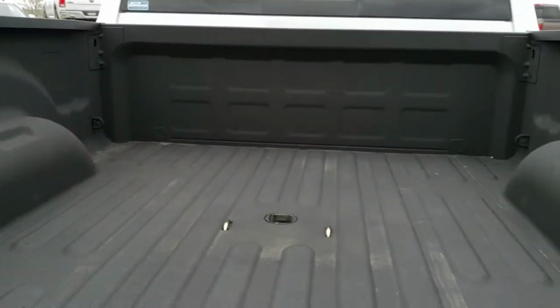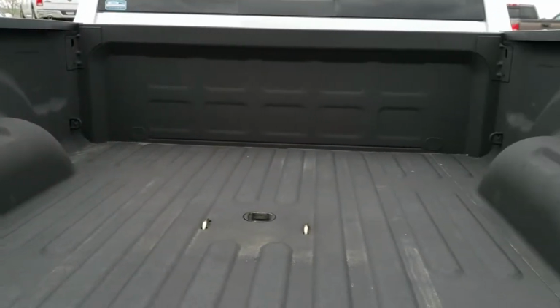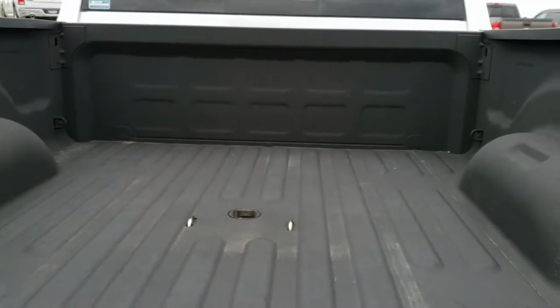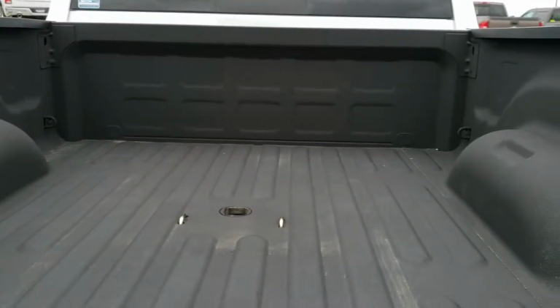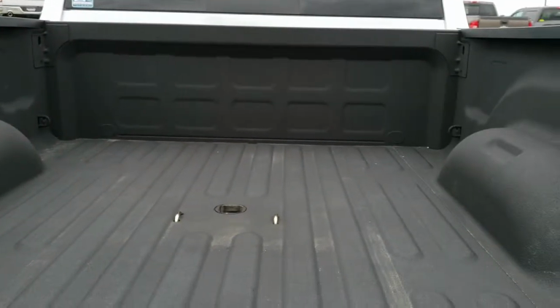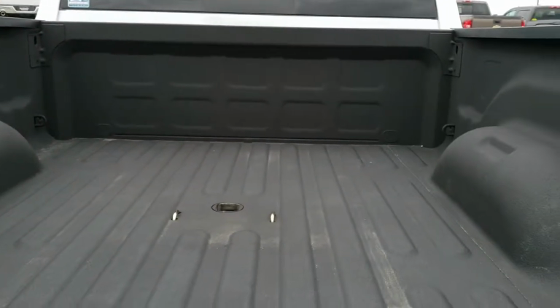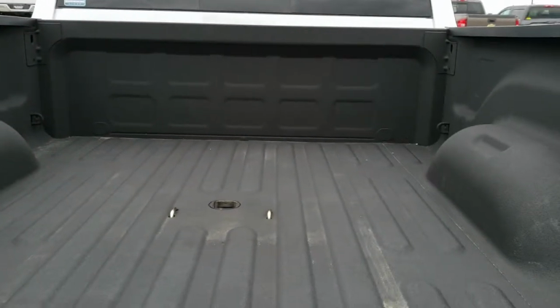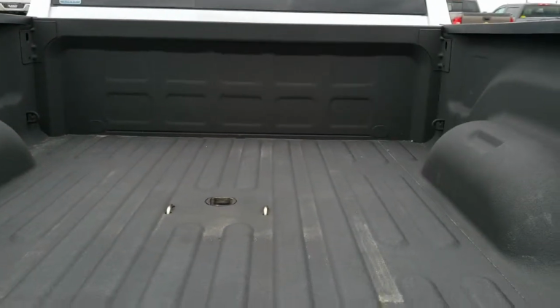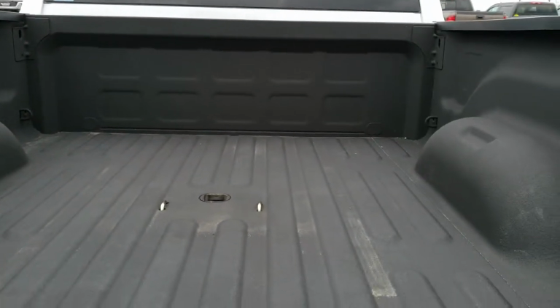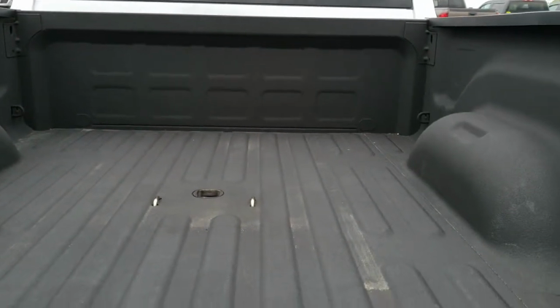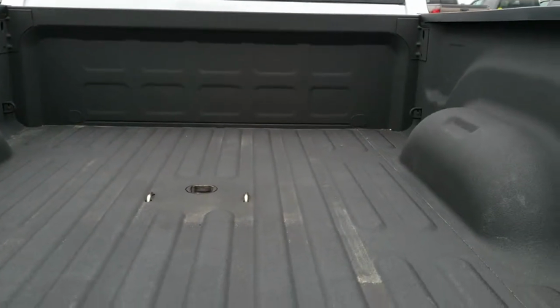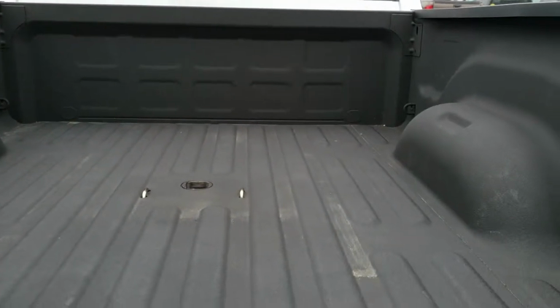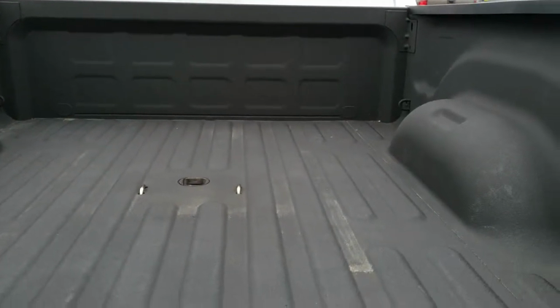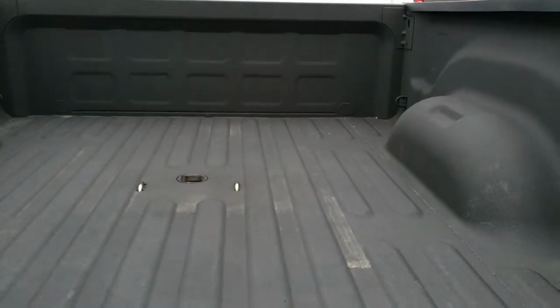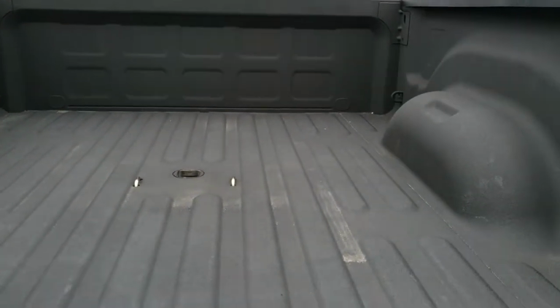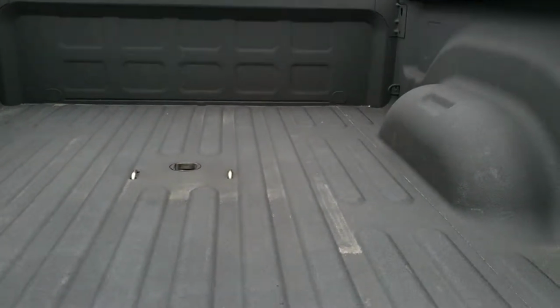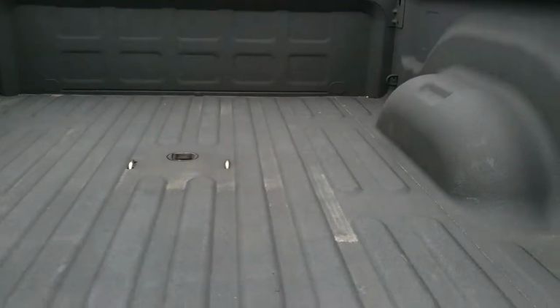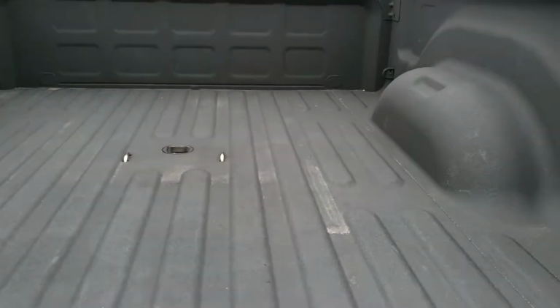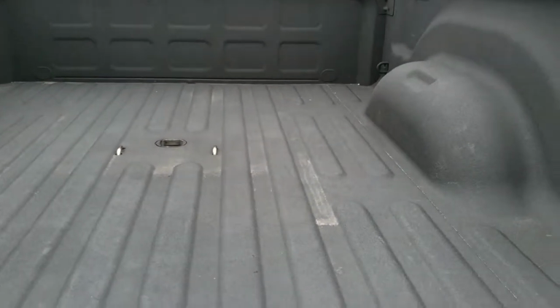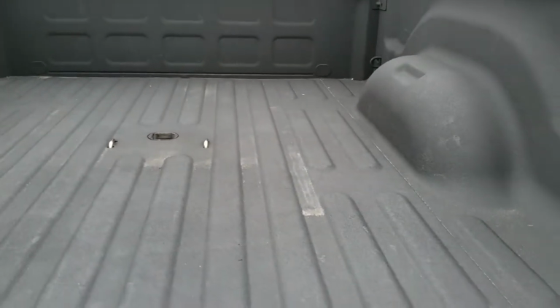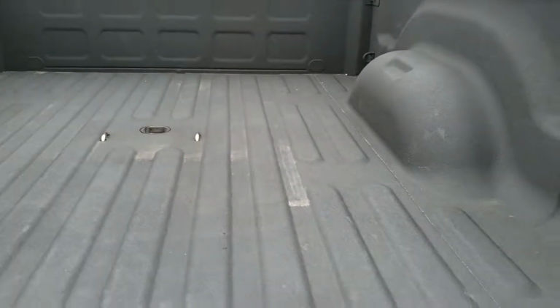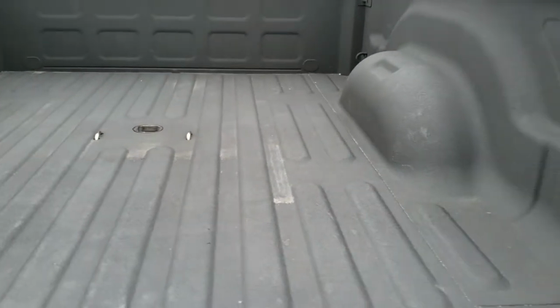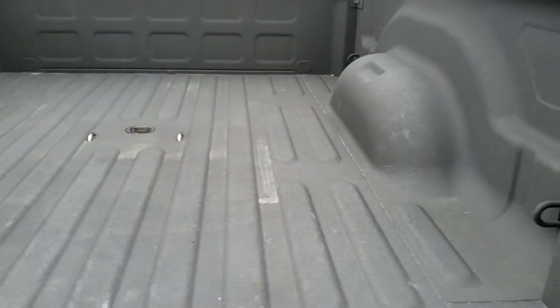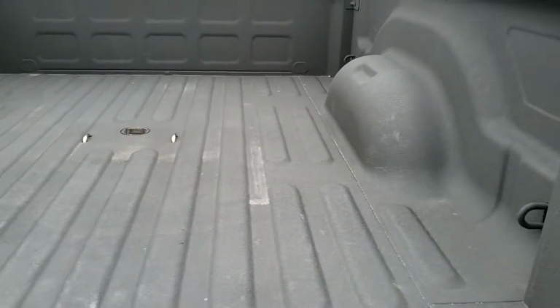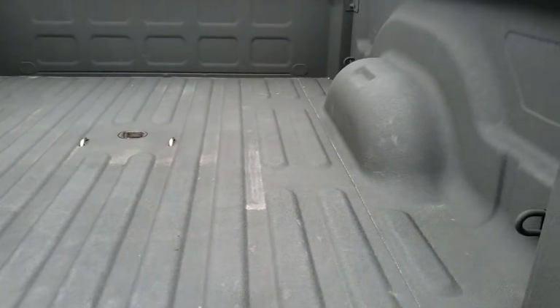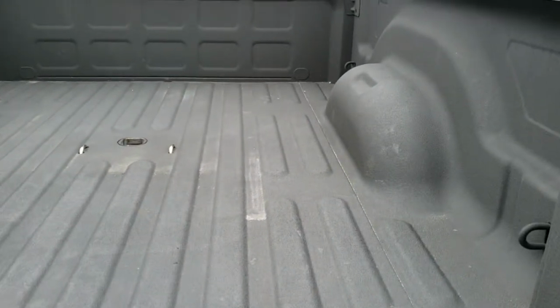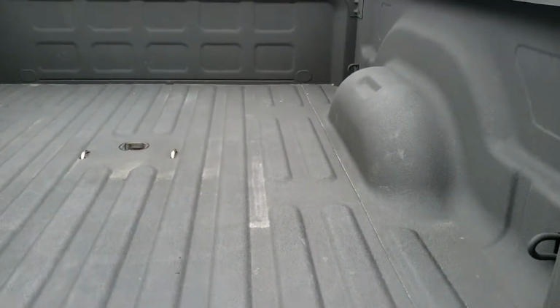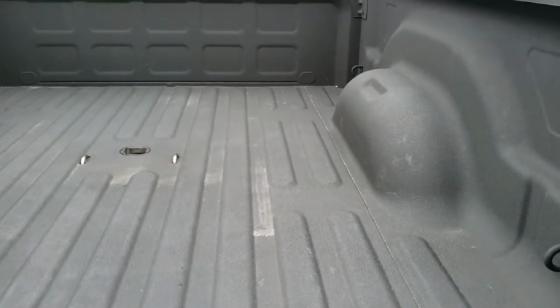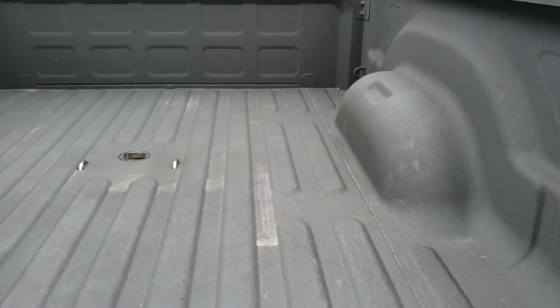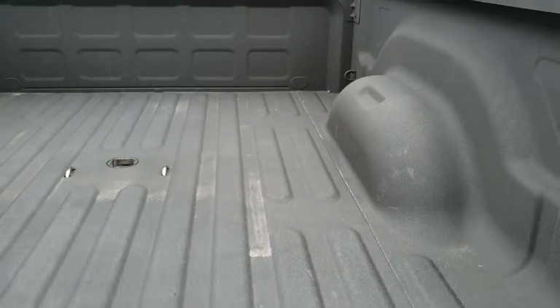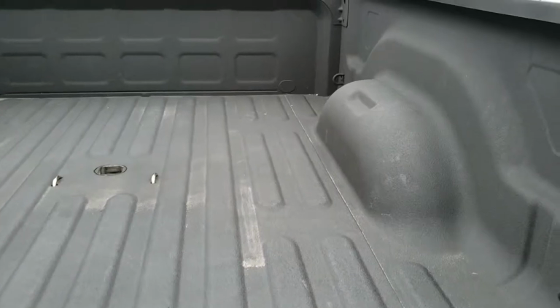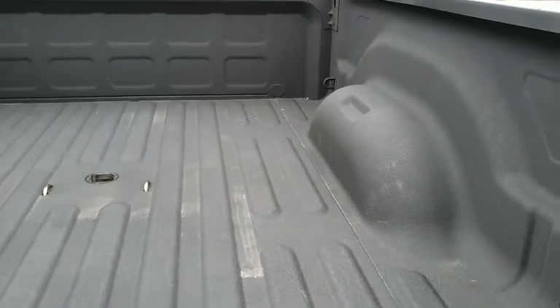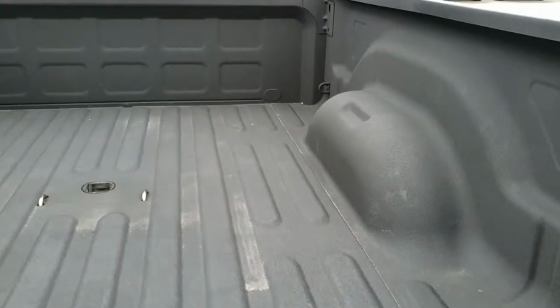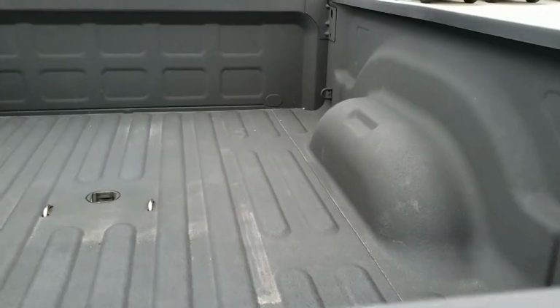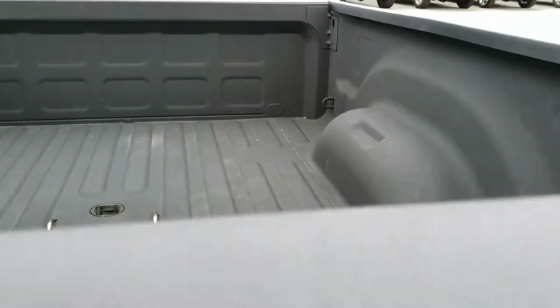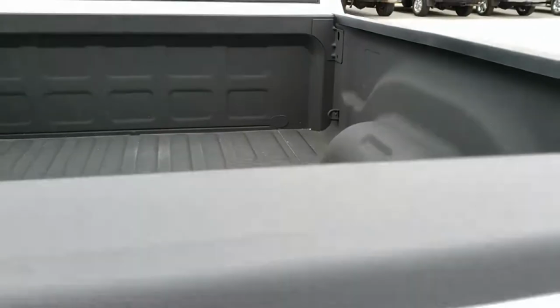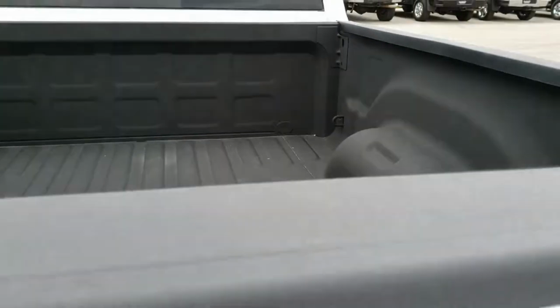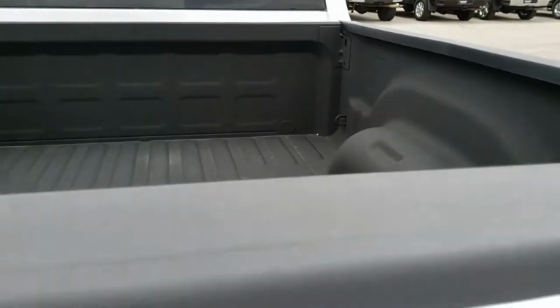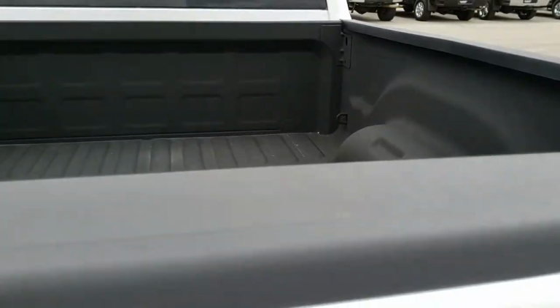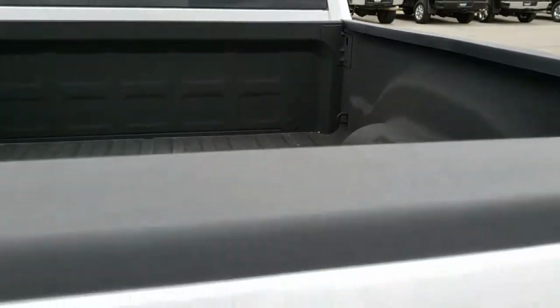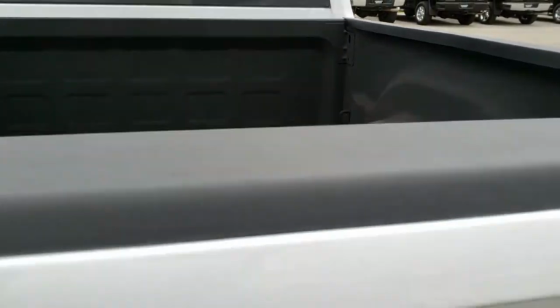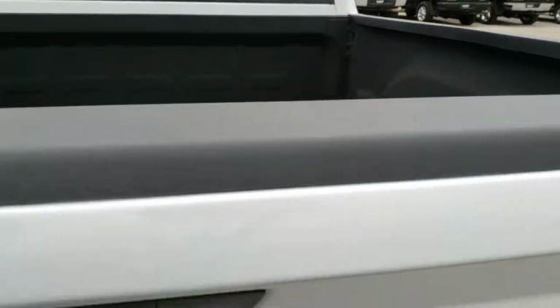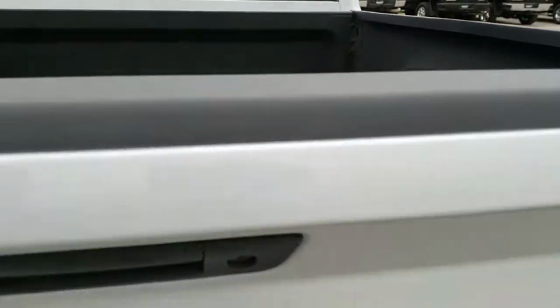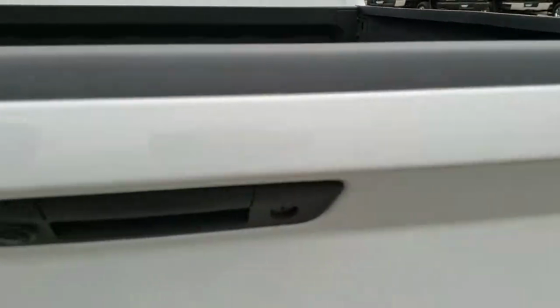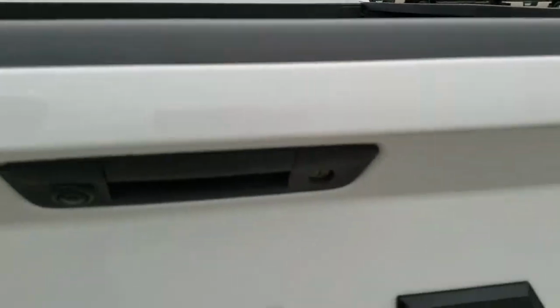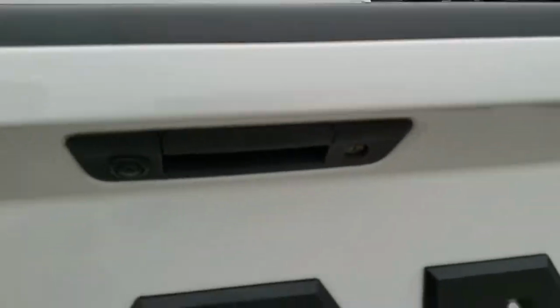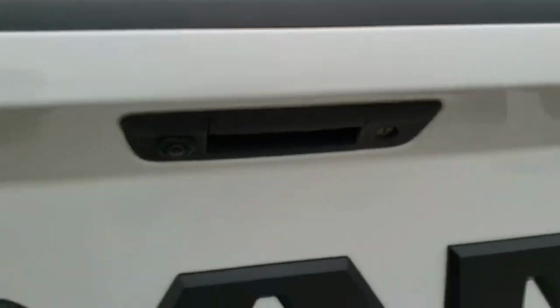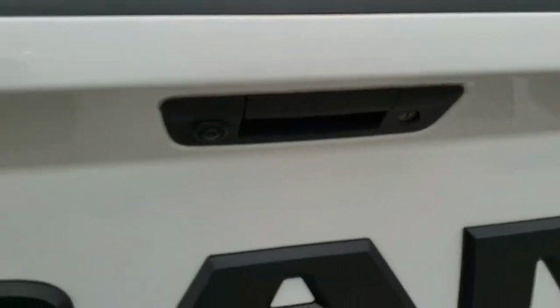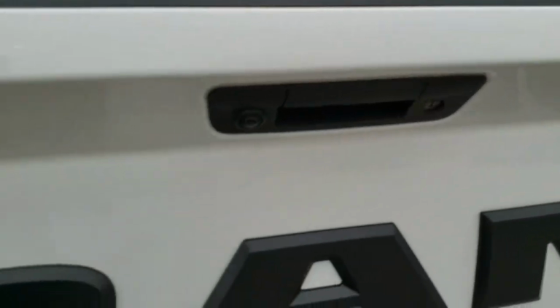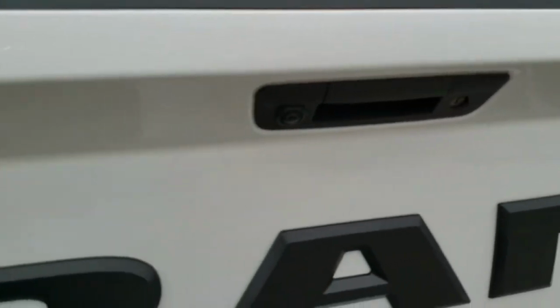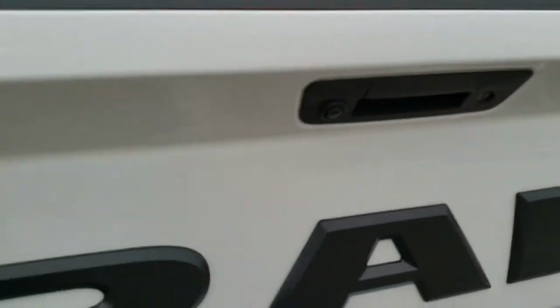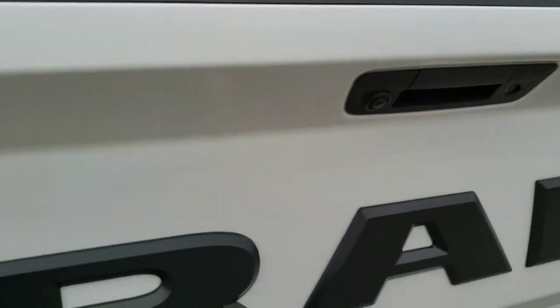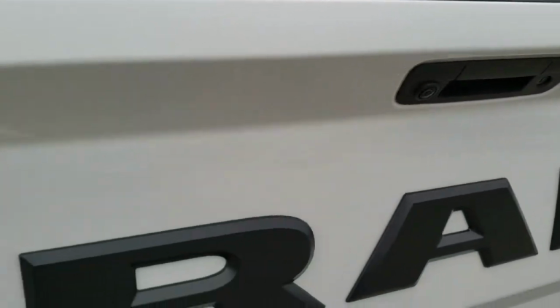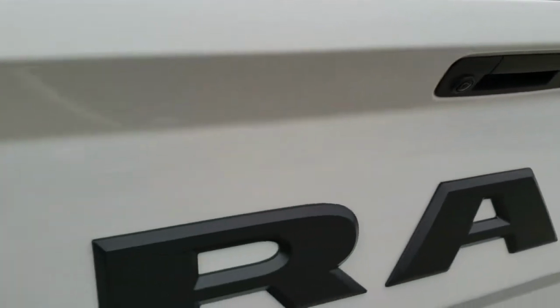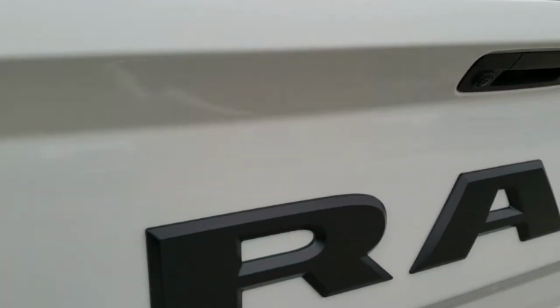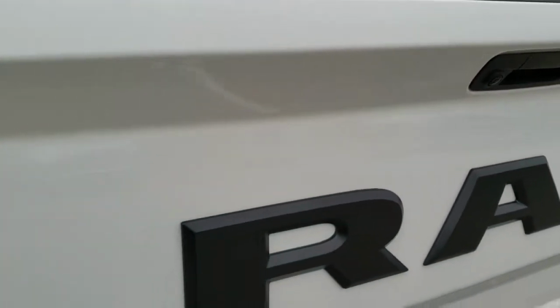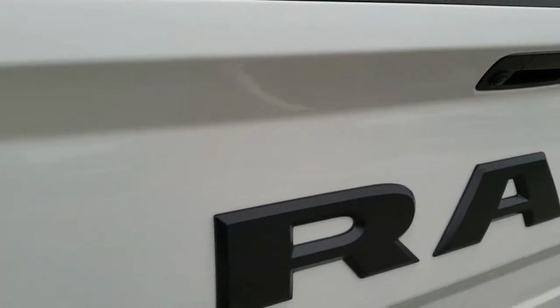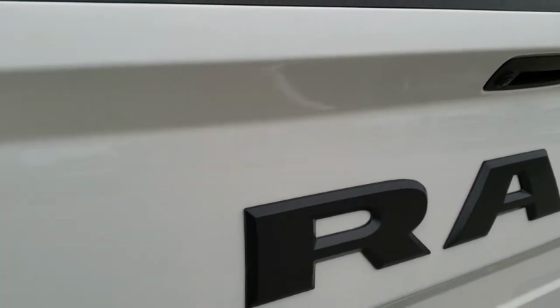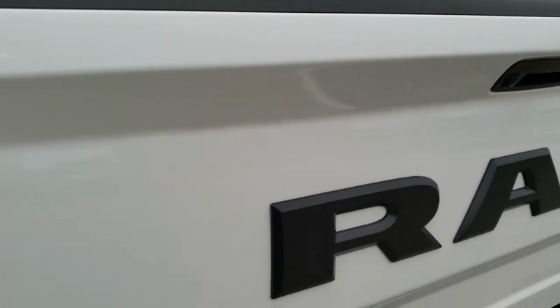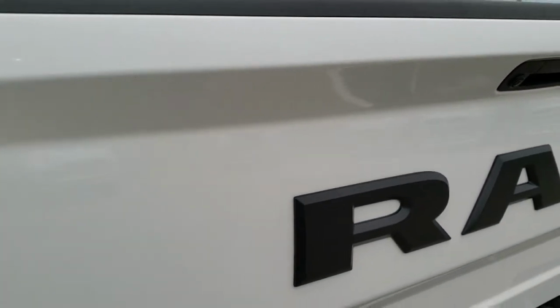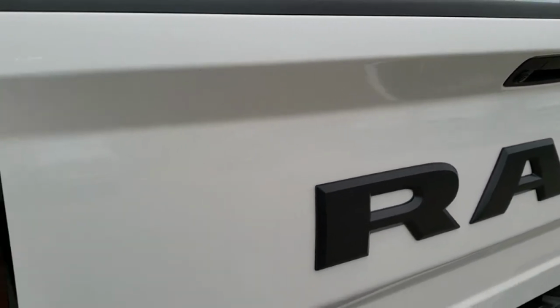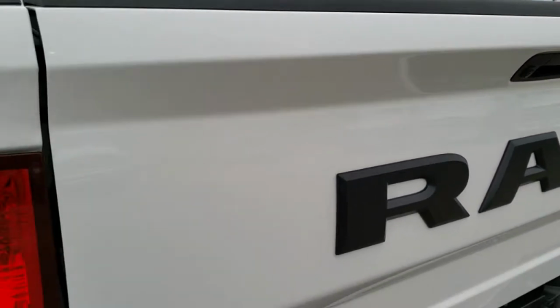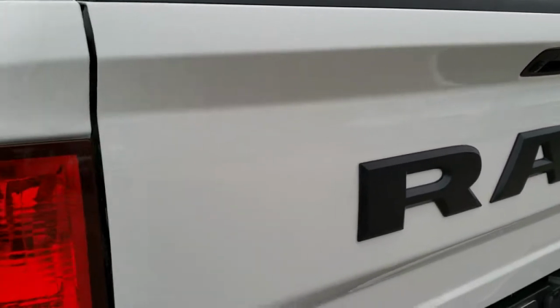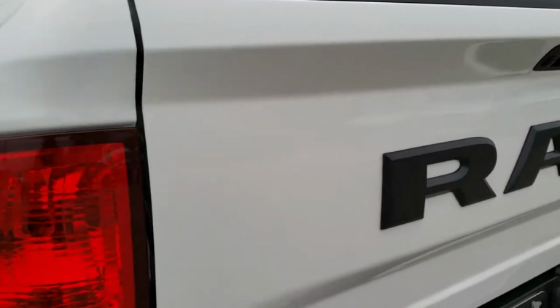Very, very nice spray-in bed liner. The bed is in excellent condition — didn't see any dents or dings. And that tailgate shuts nice and solidly.